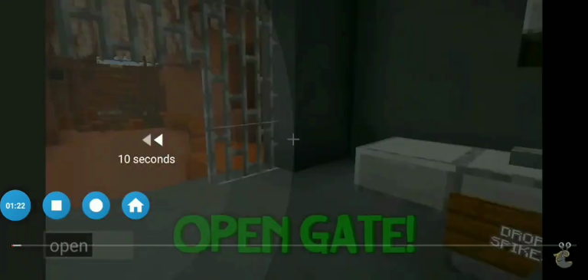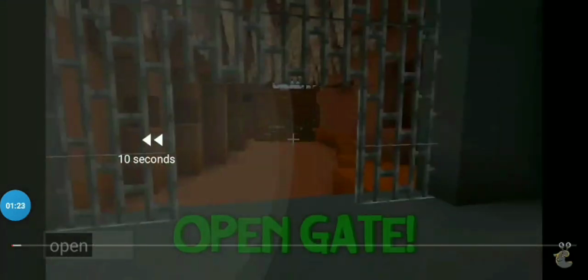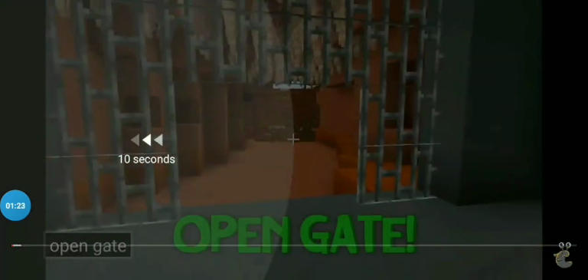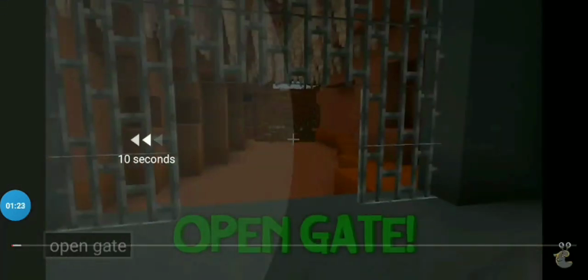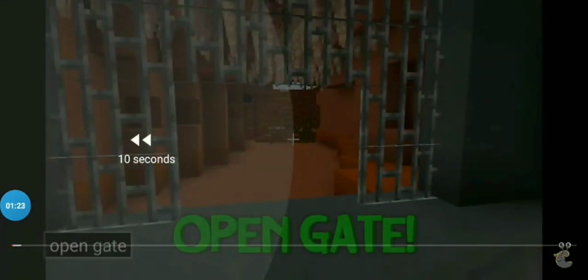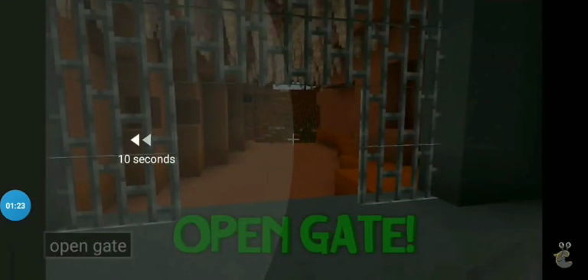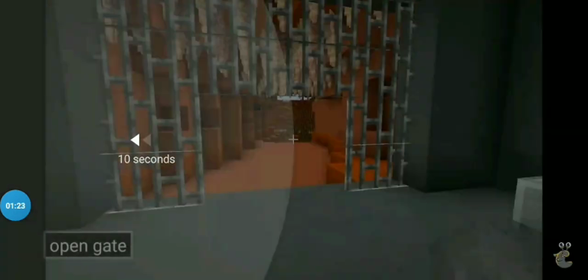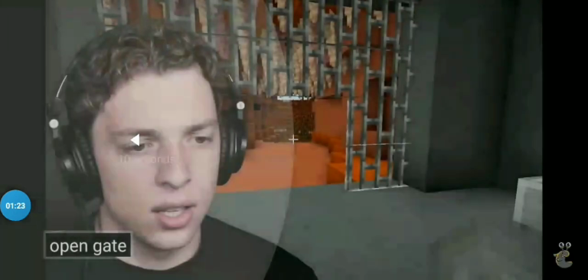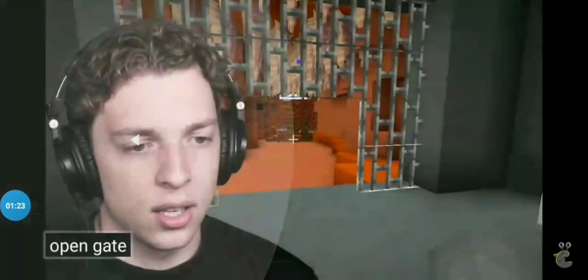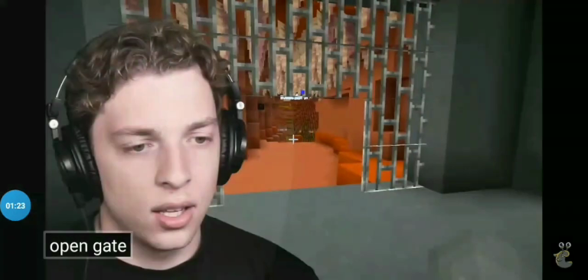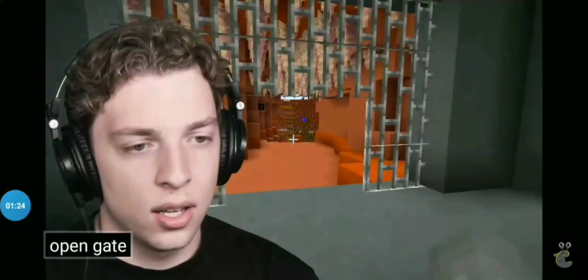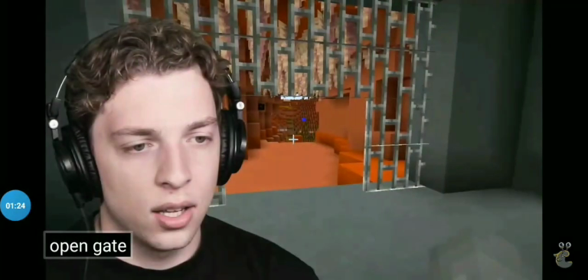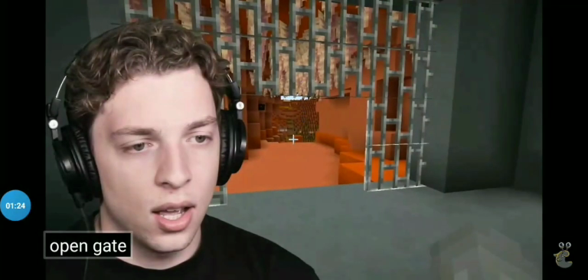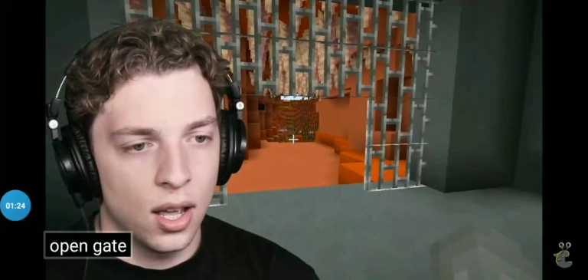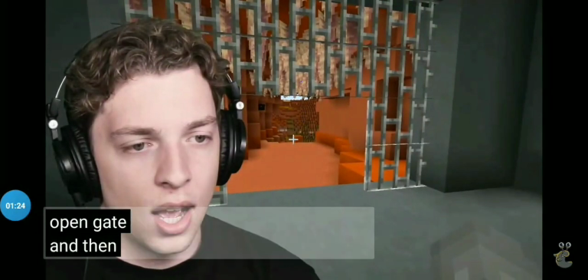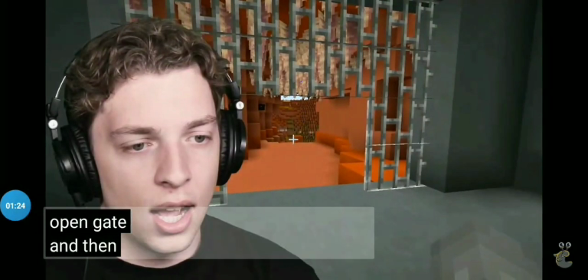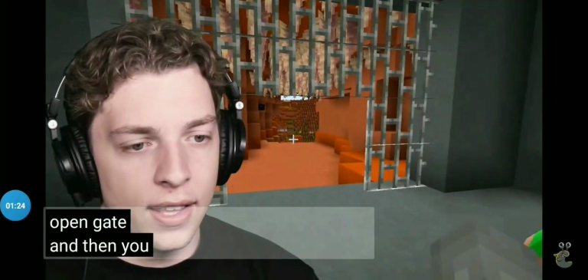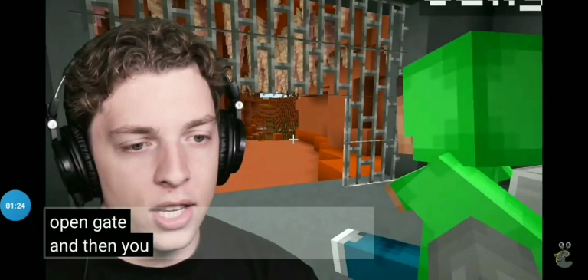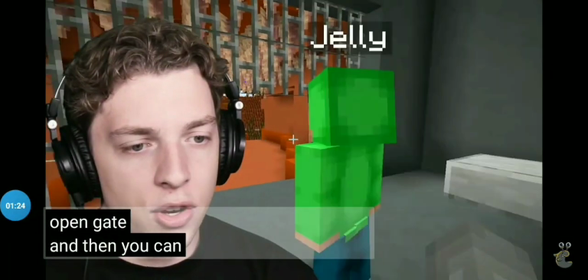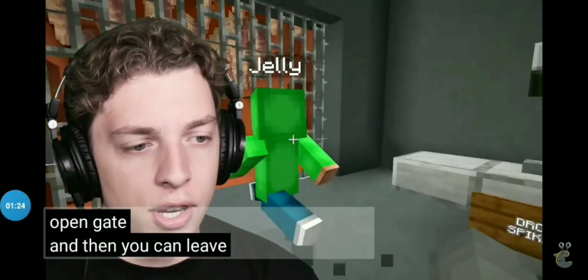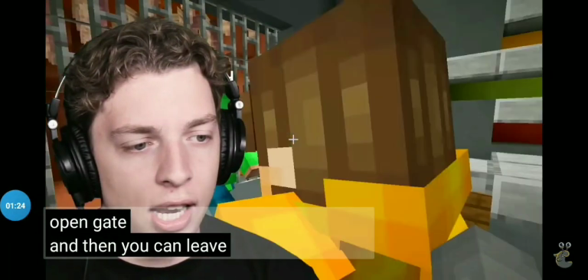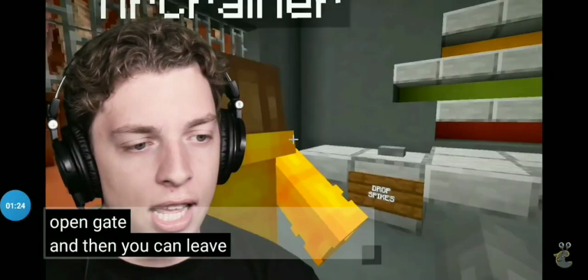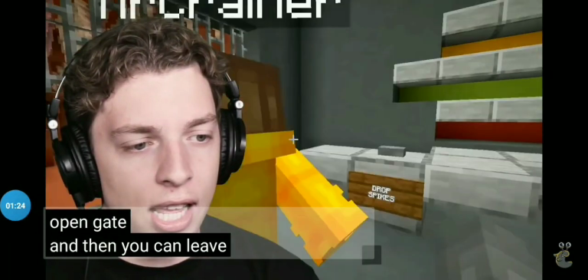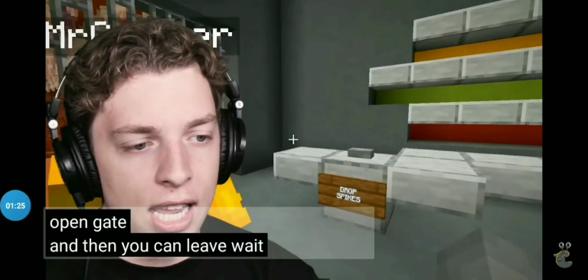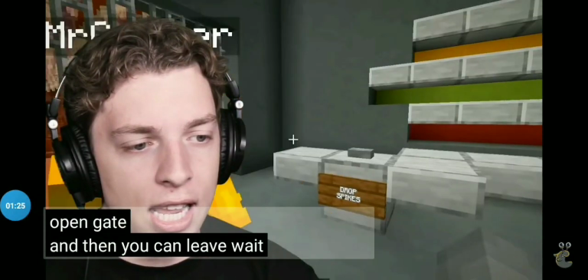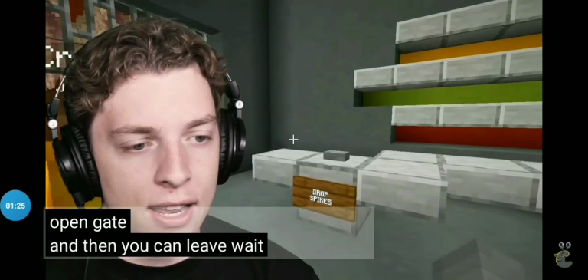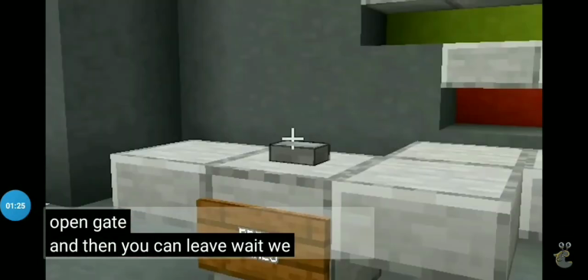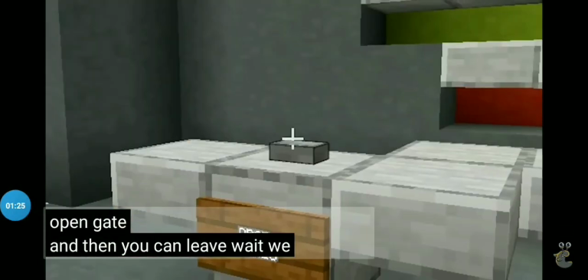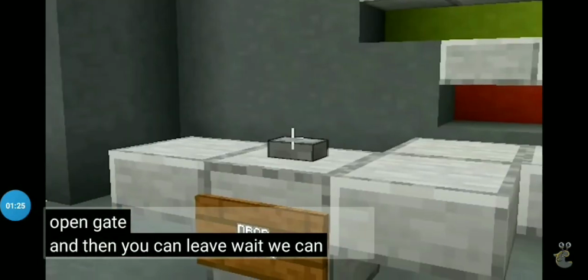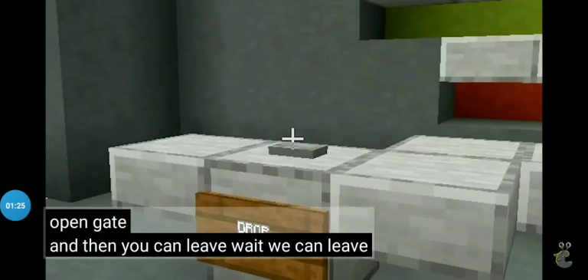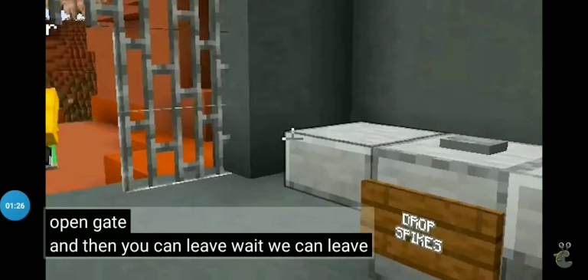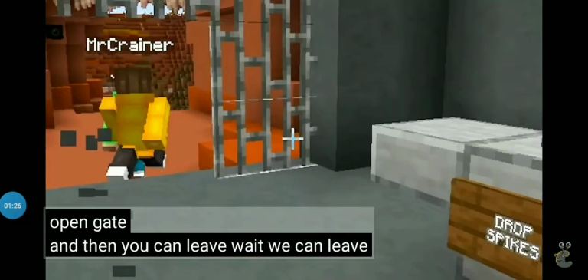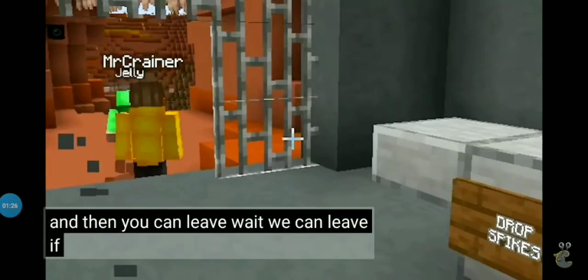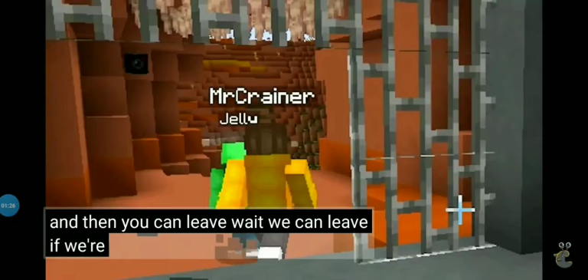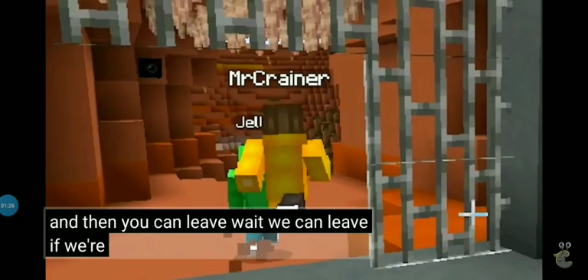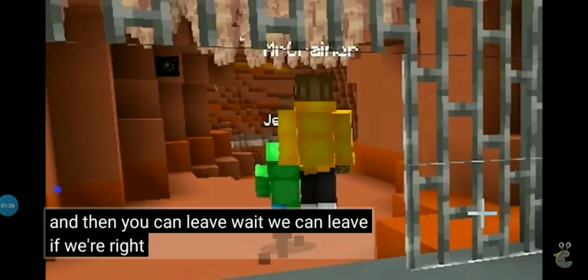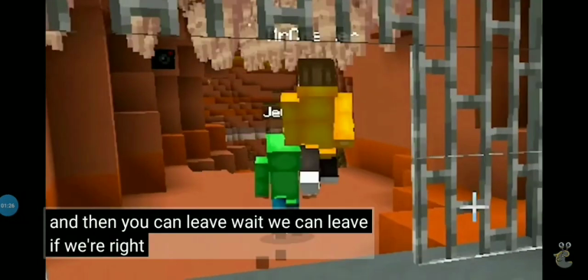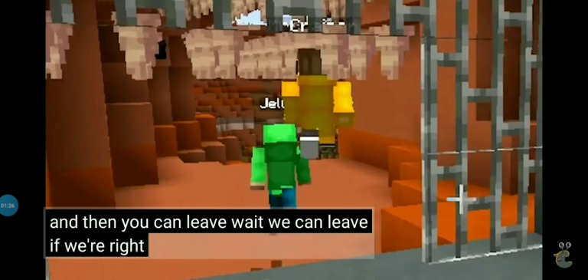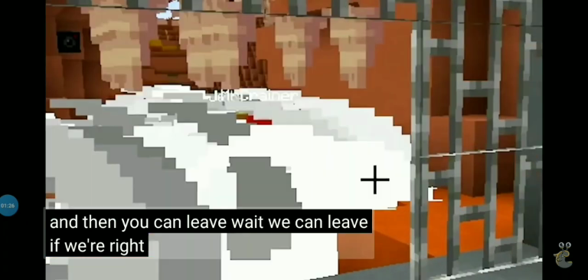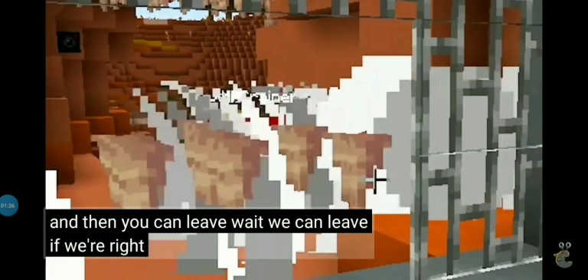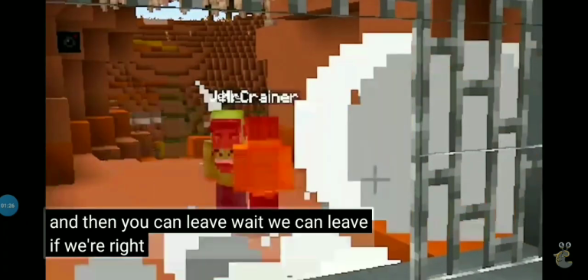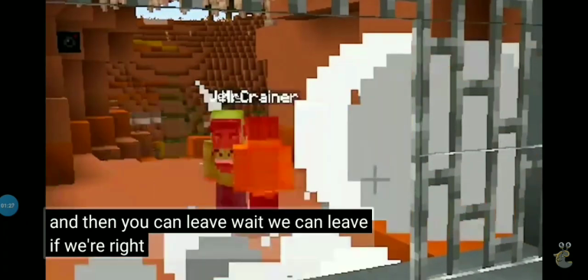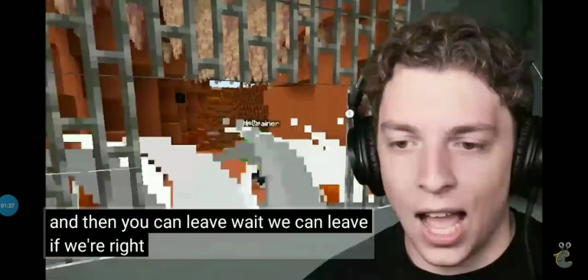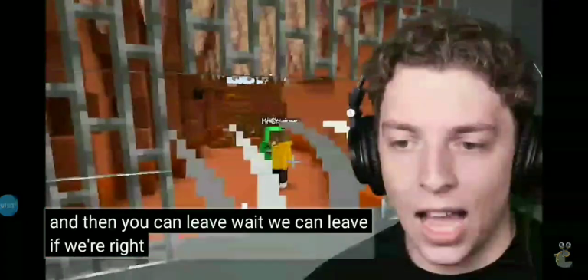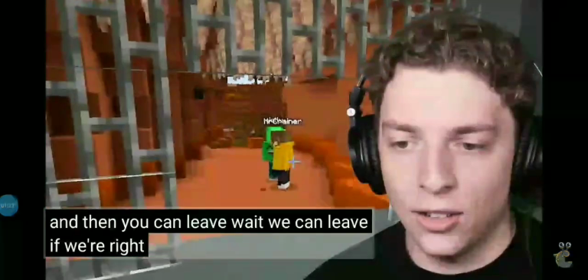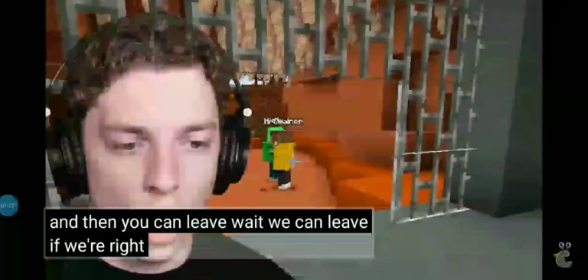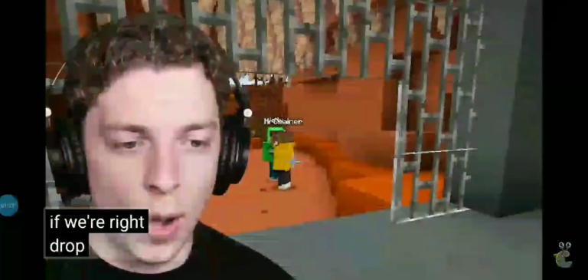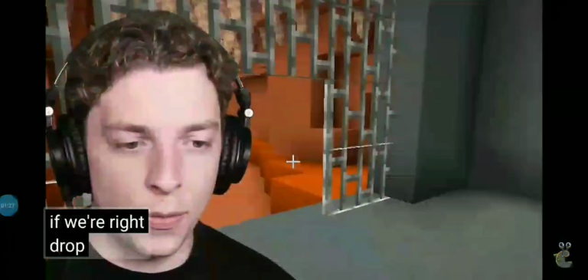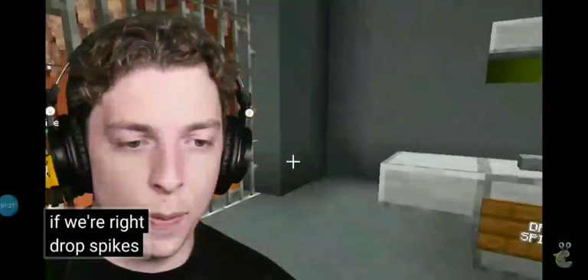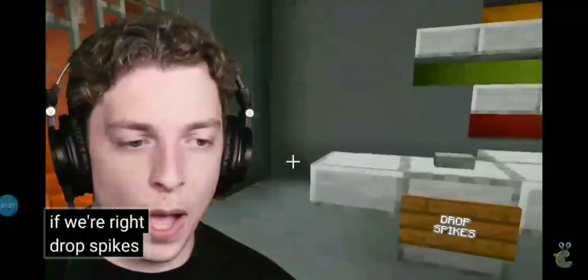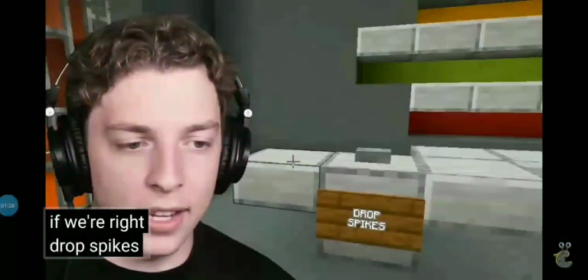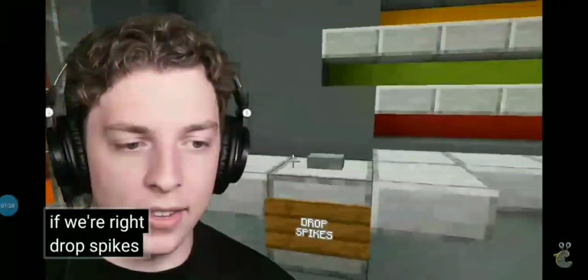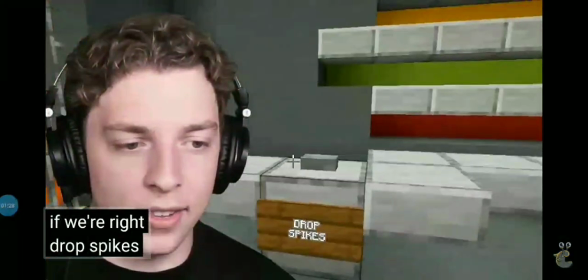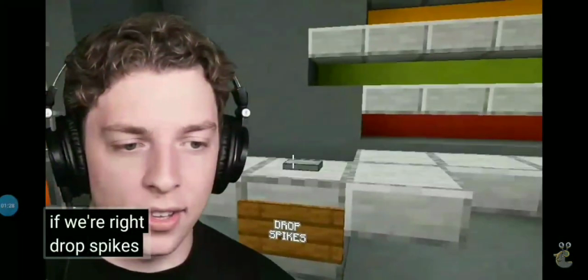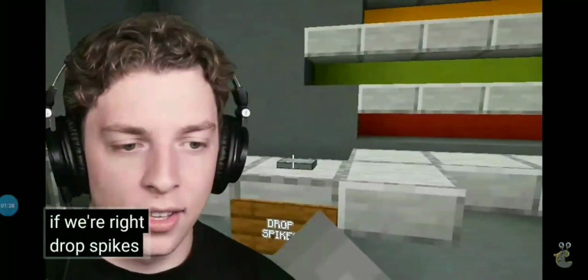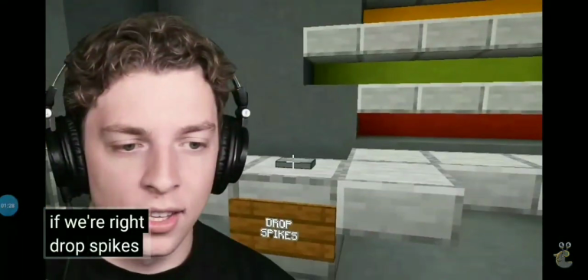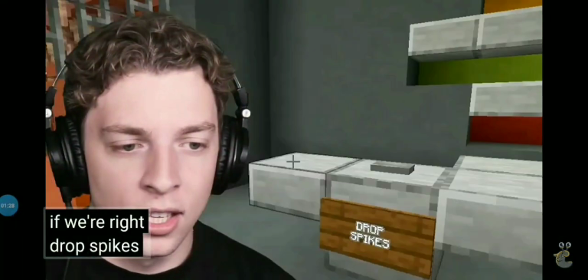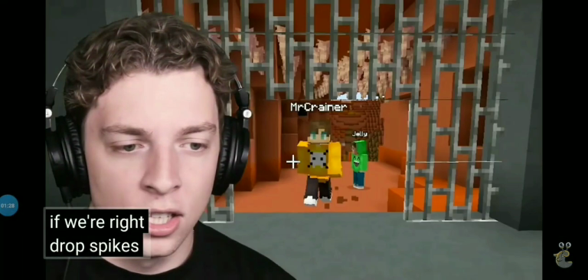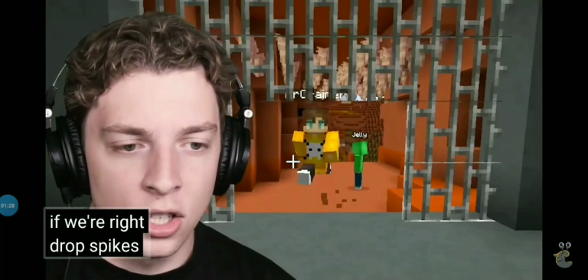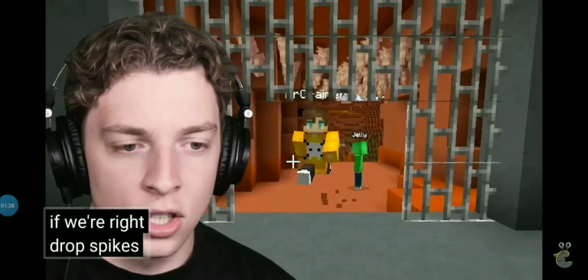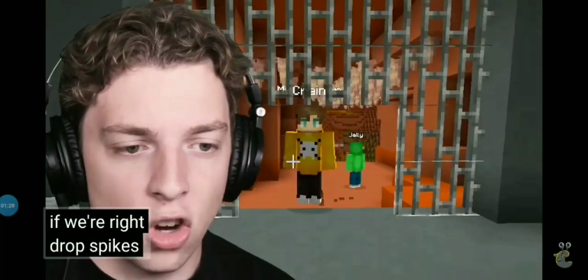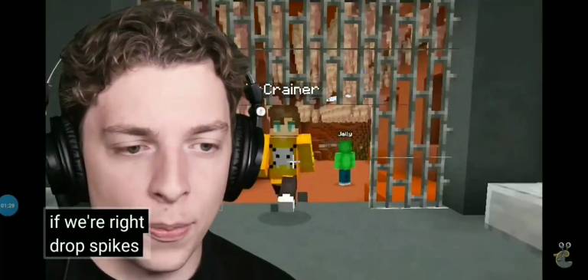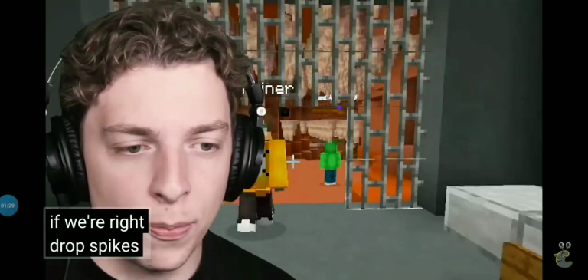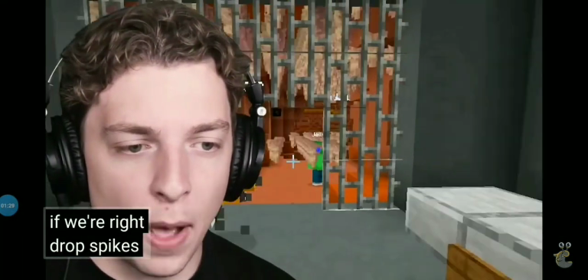Open gate! Whoa! And then you can leave. We can leave if we are — drop spikes! Drop spikes!